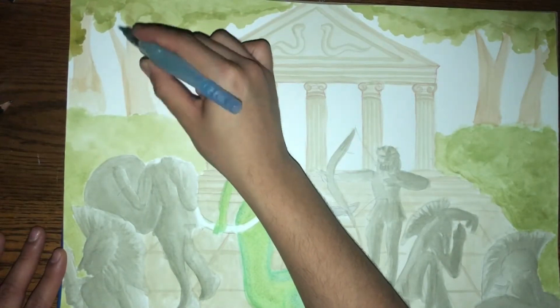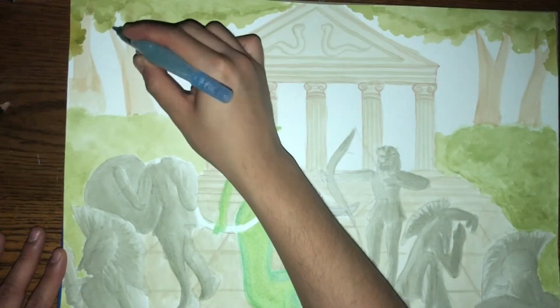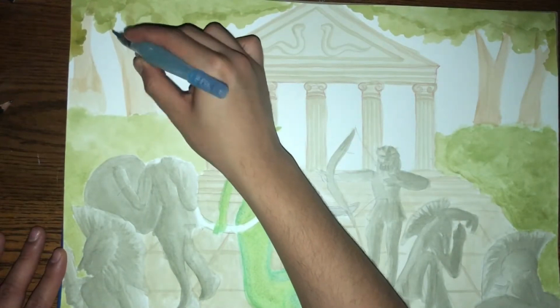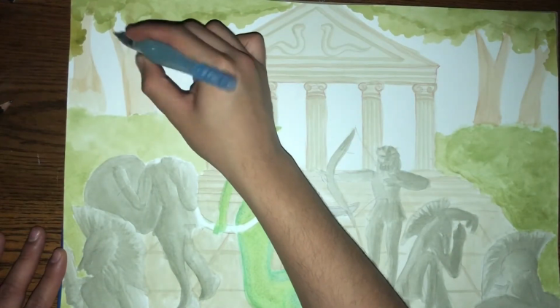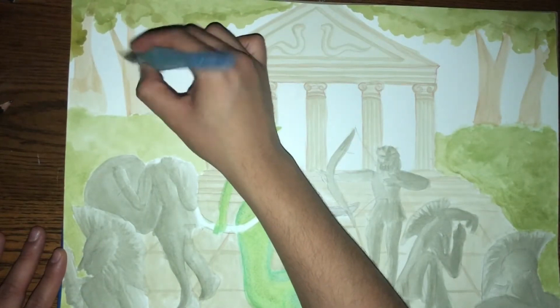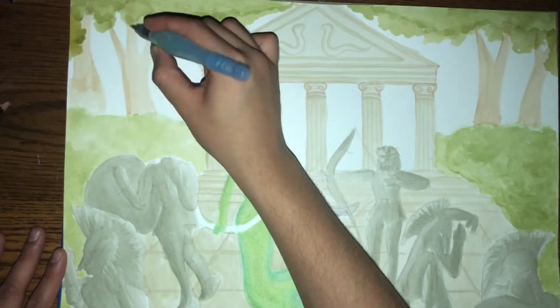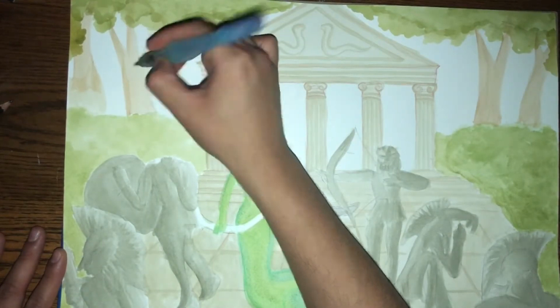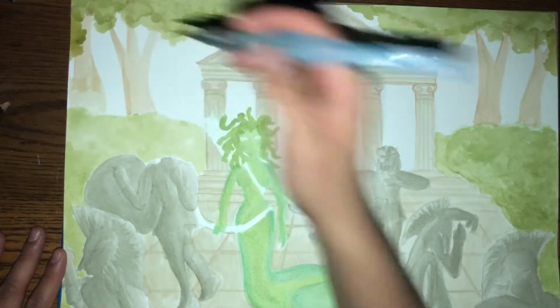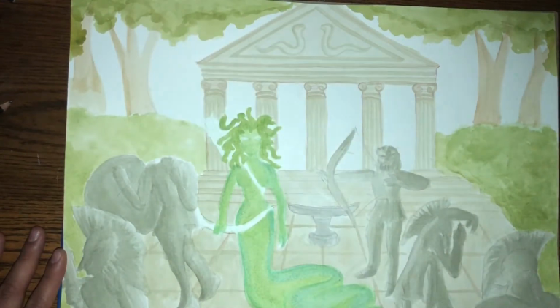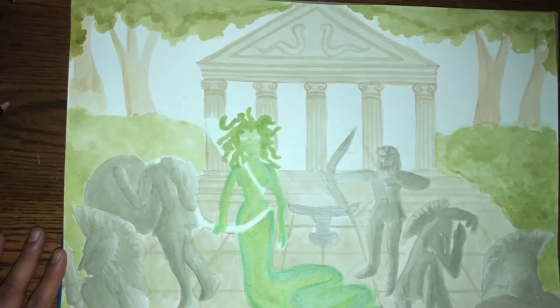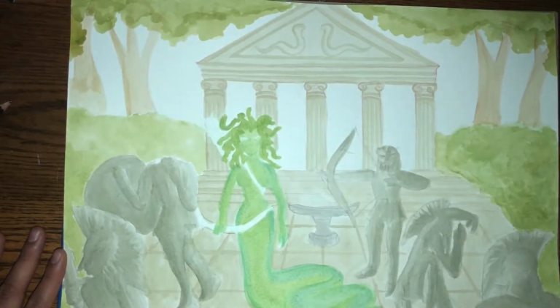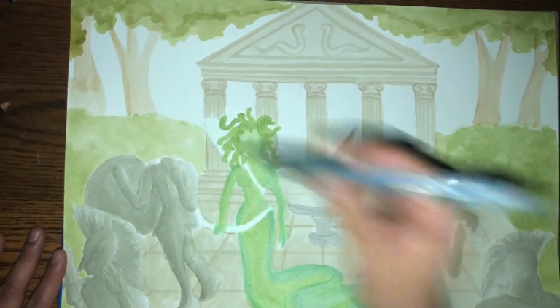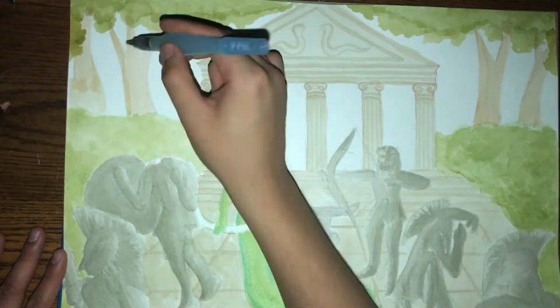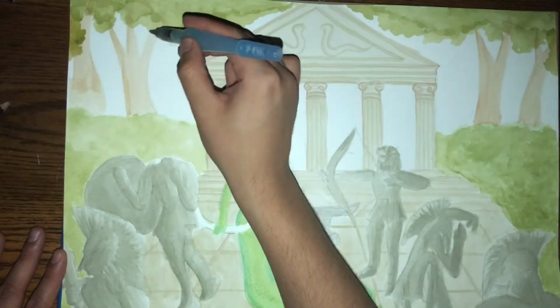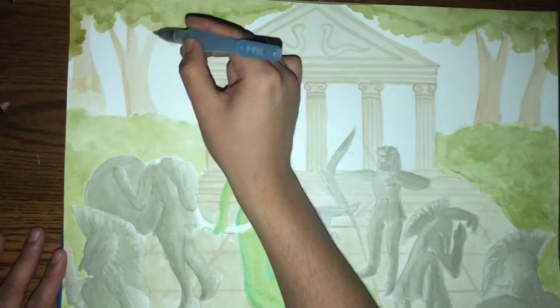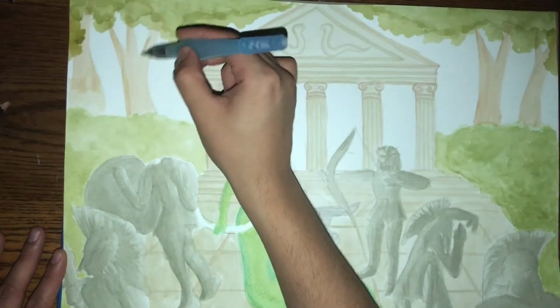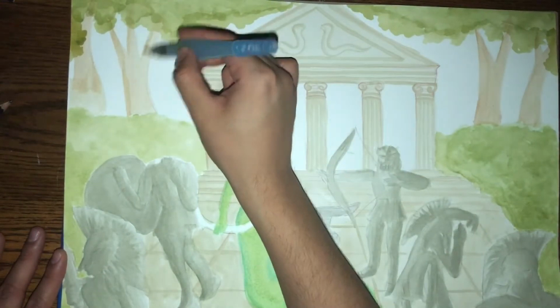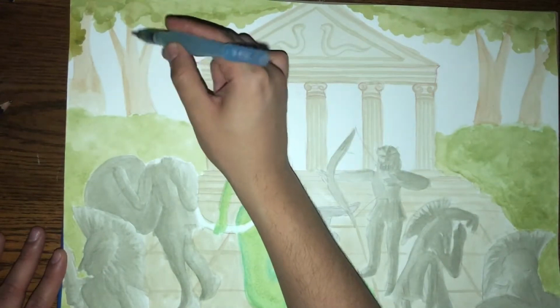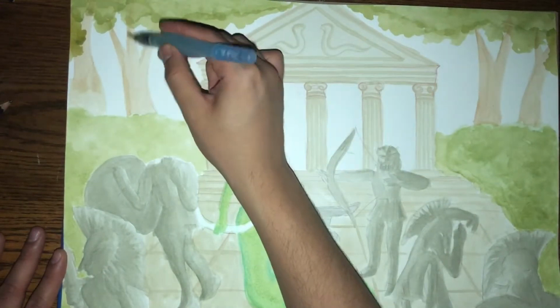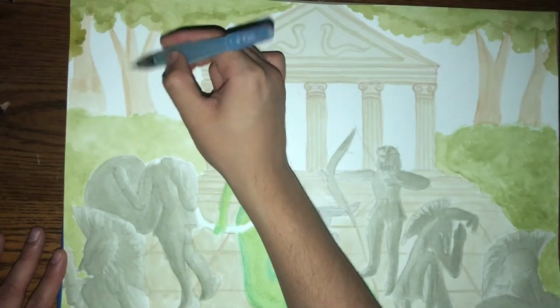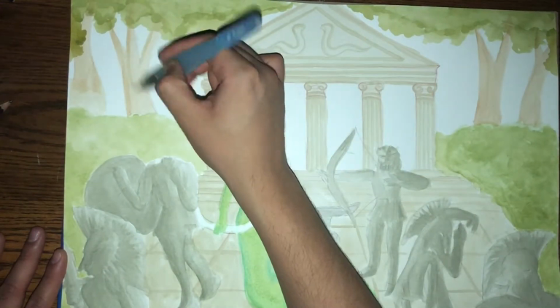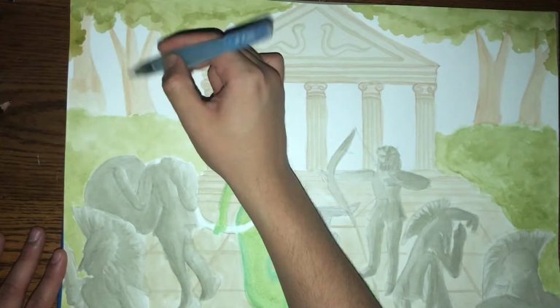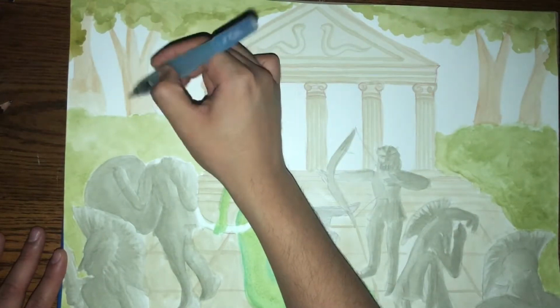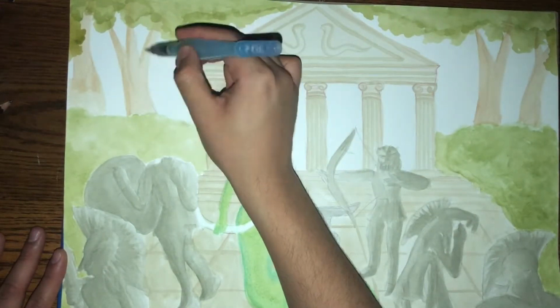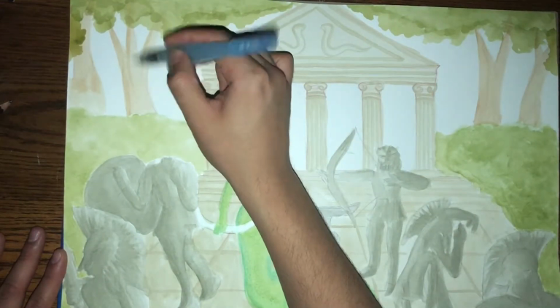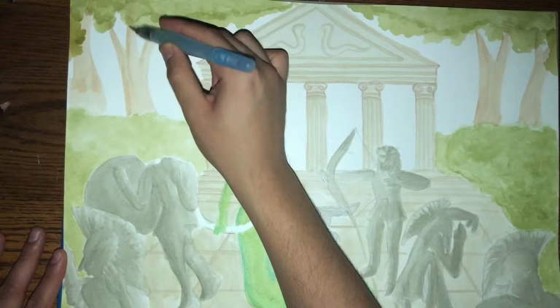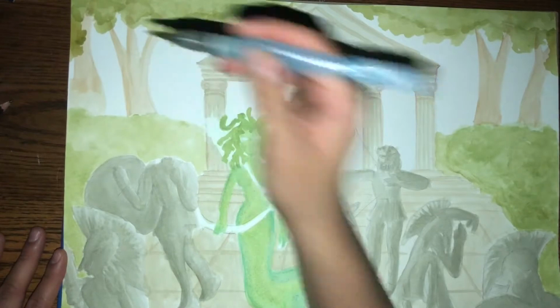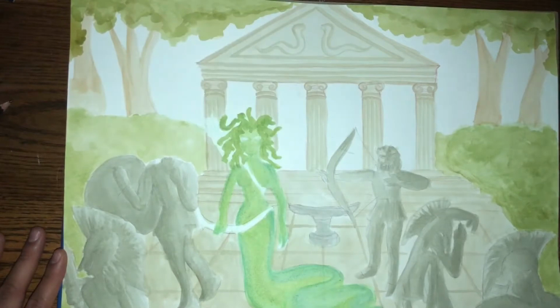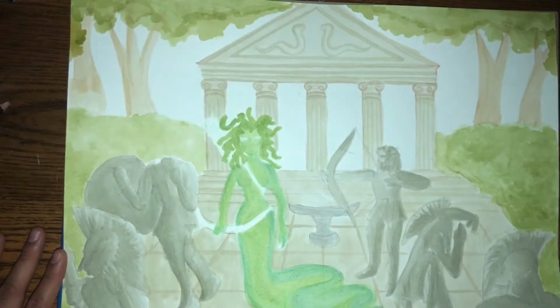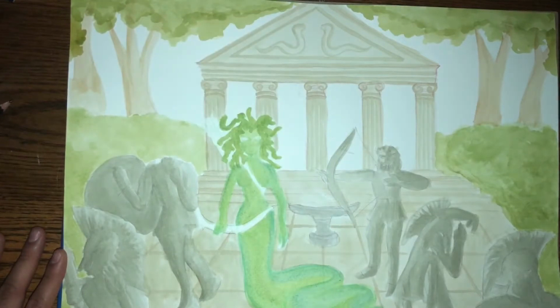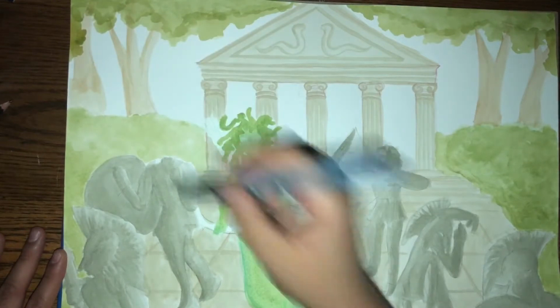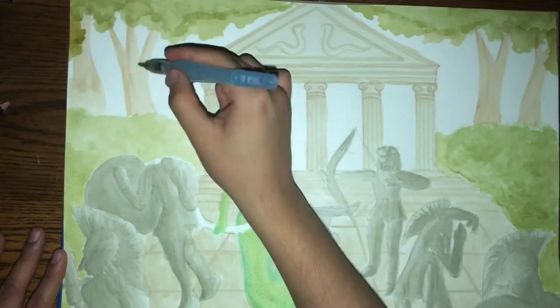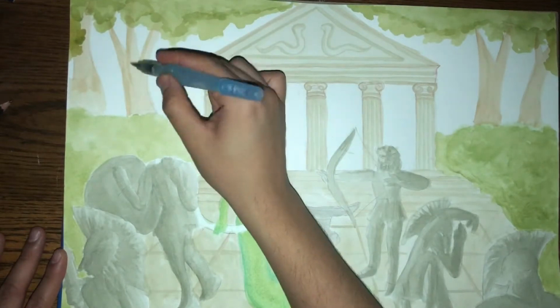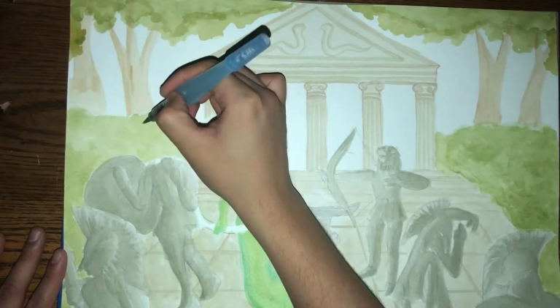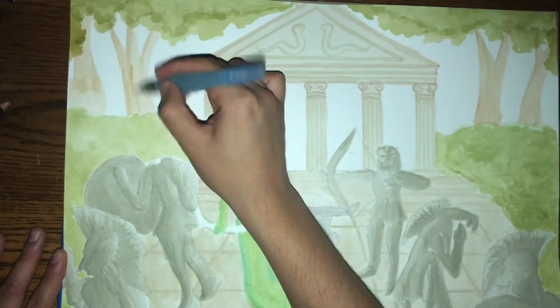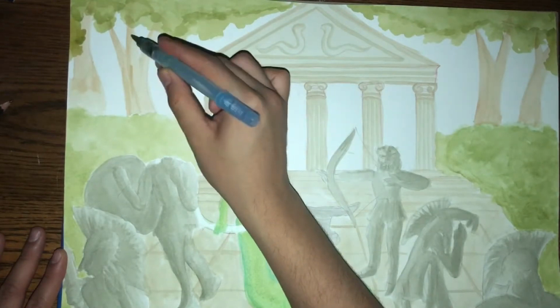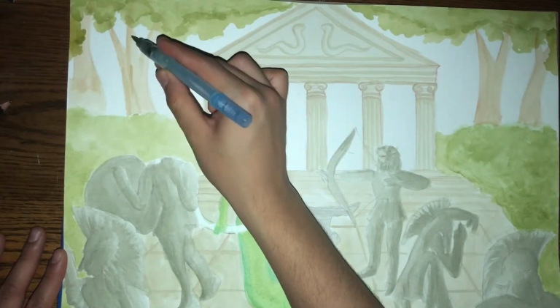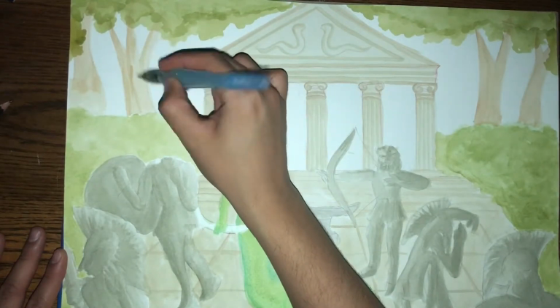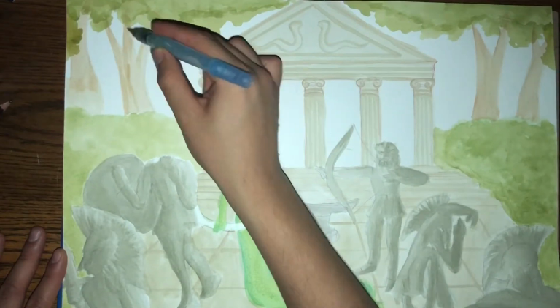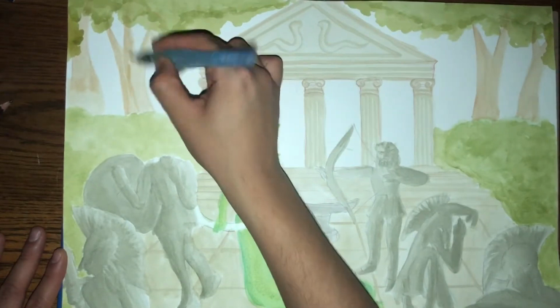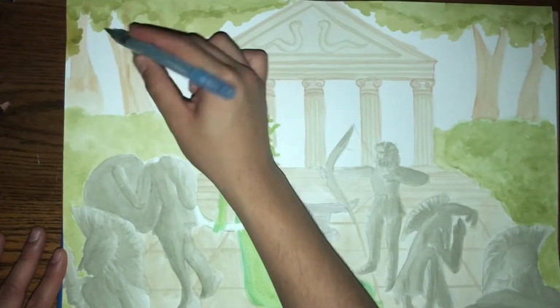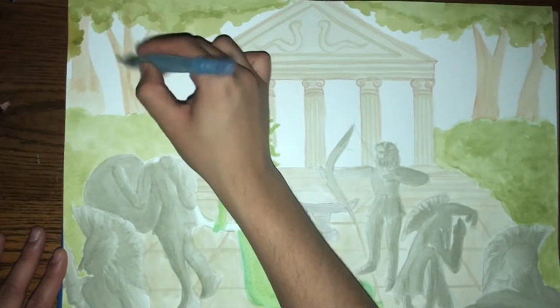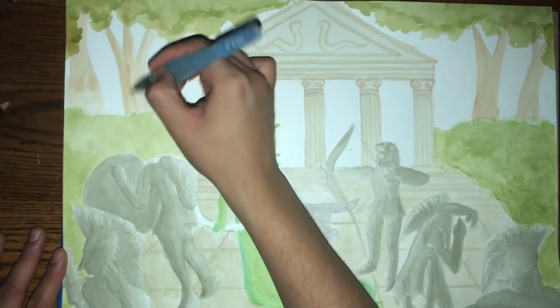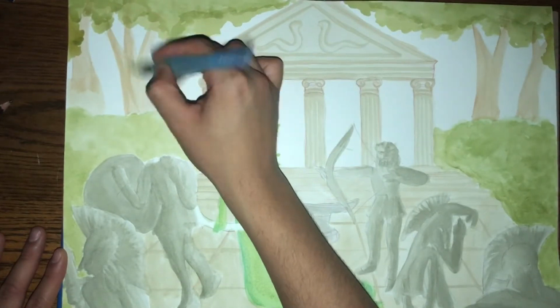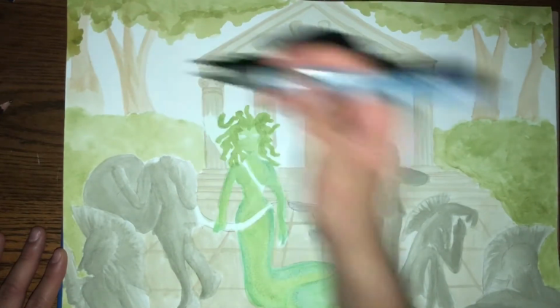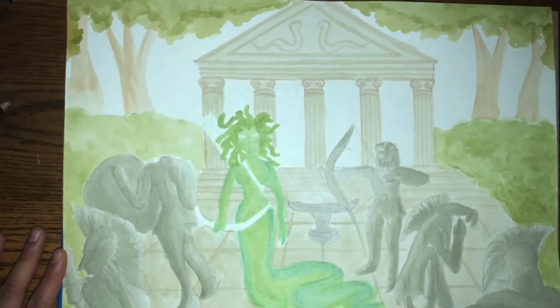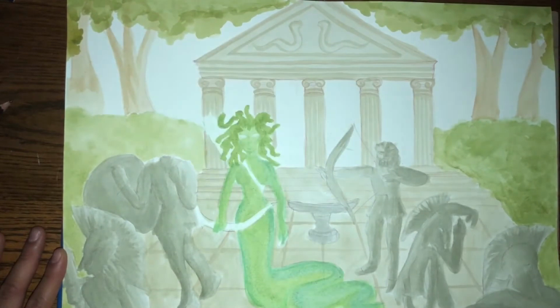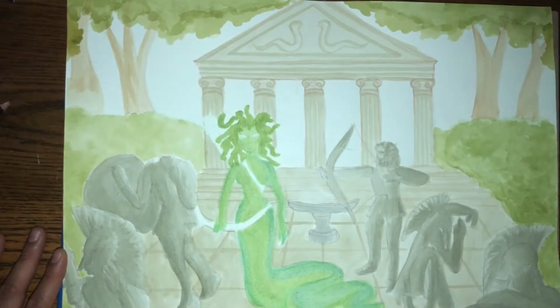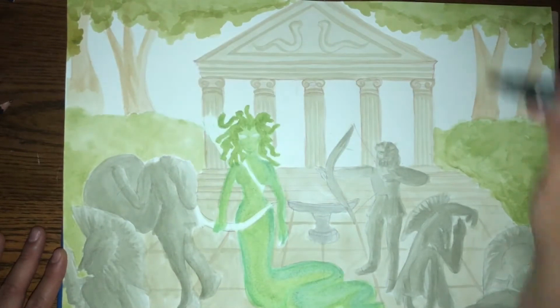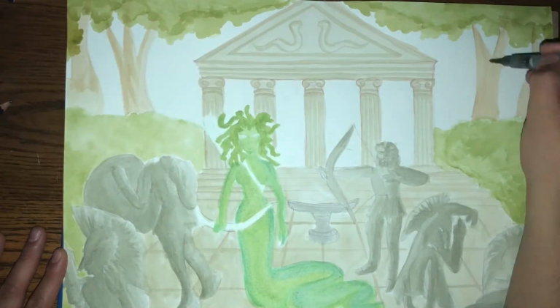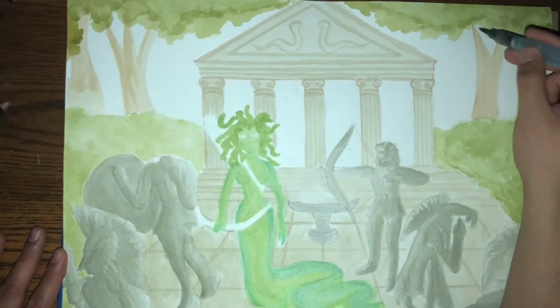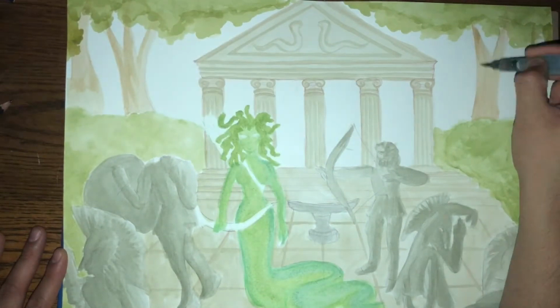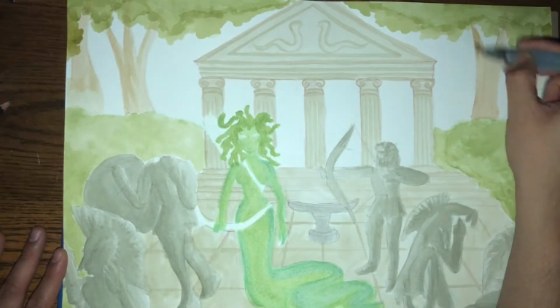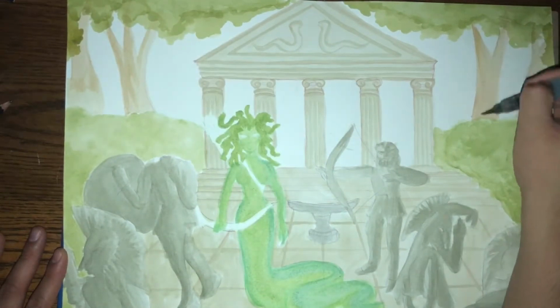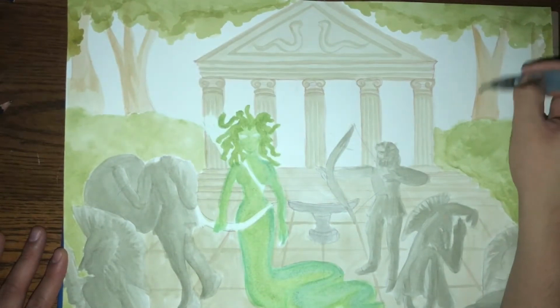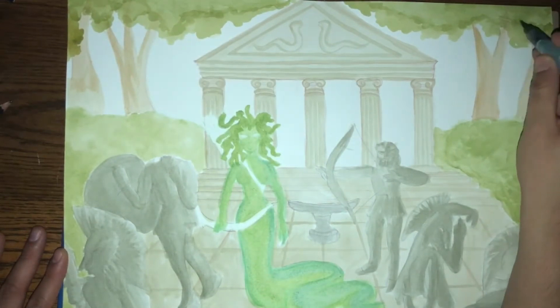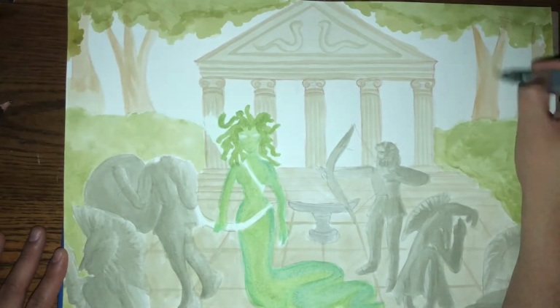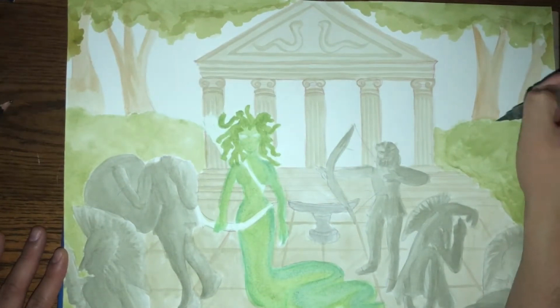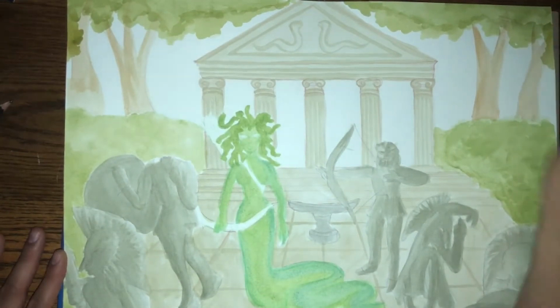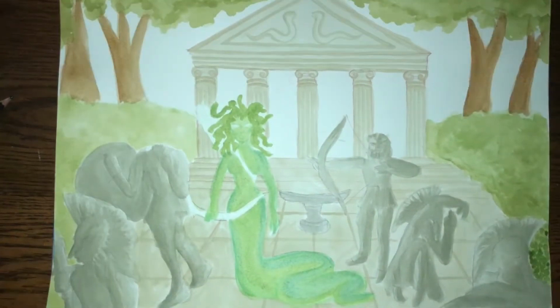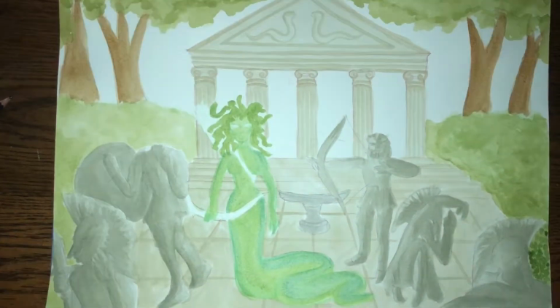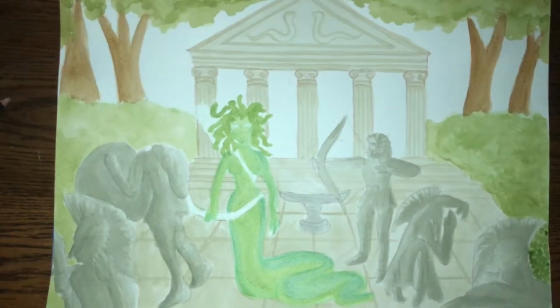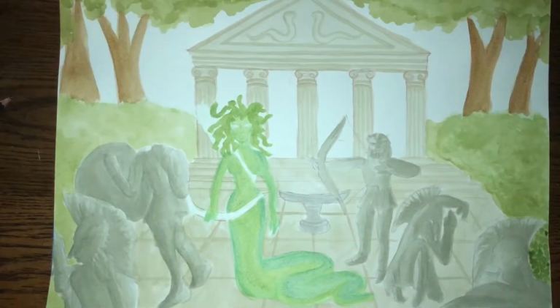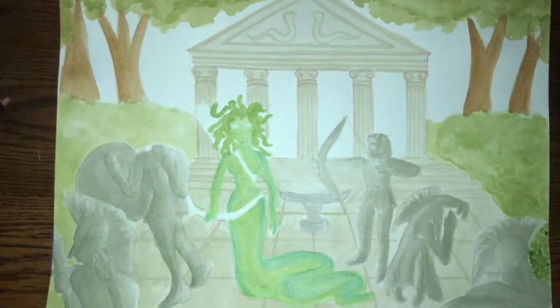Now I'm just connecting the background, drawing in the trees, filling in the foliage, making the whole painting tie together.